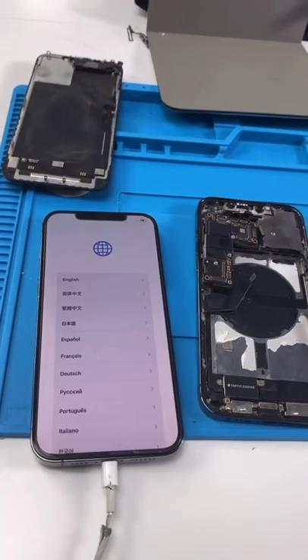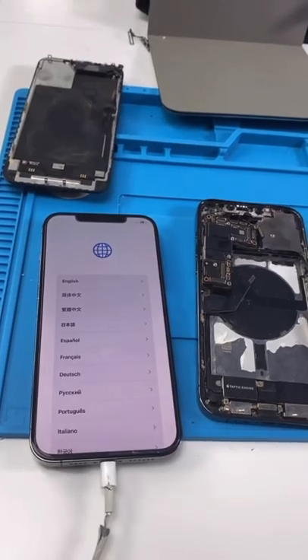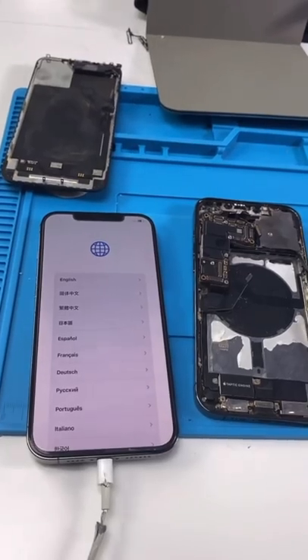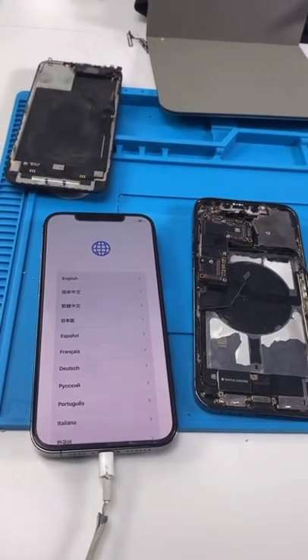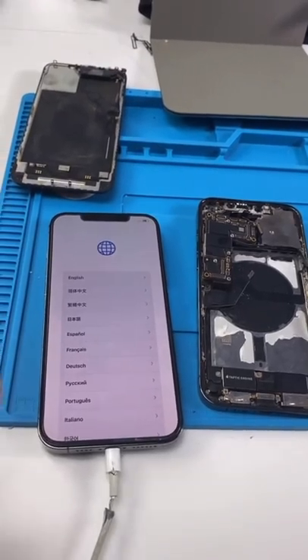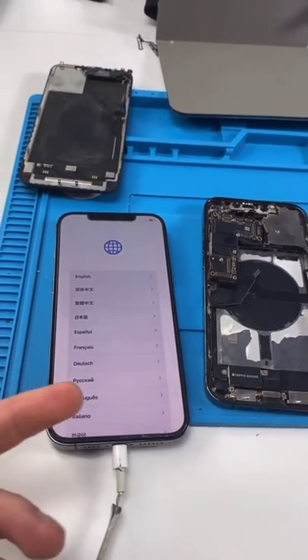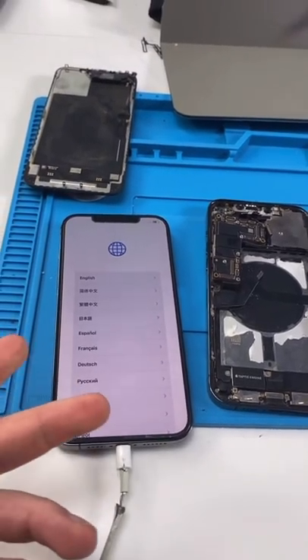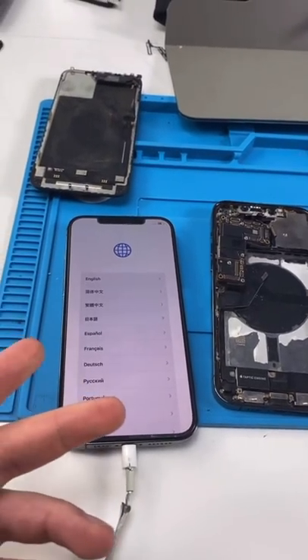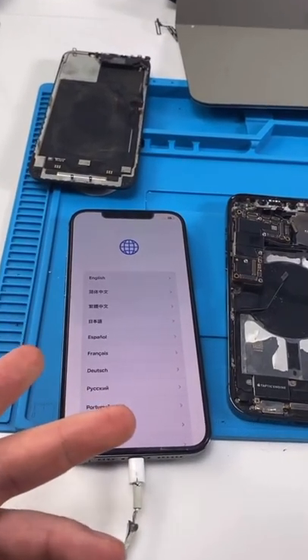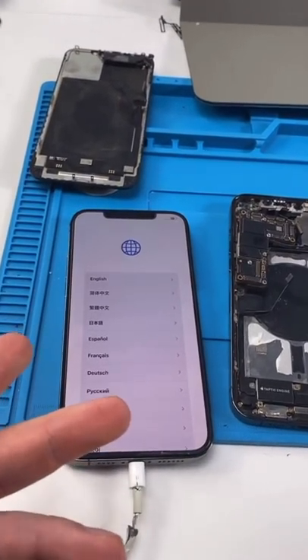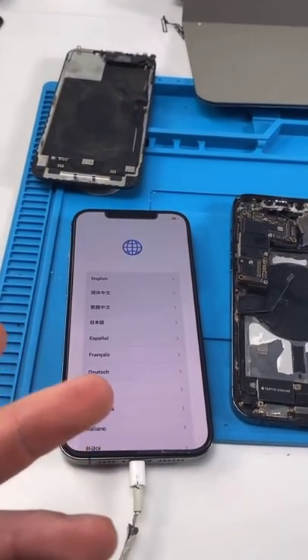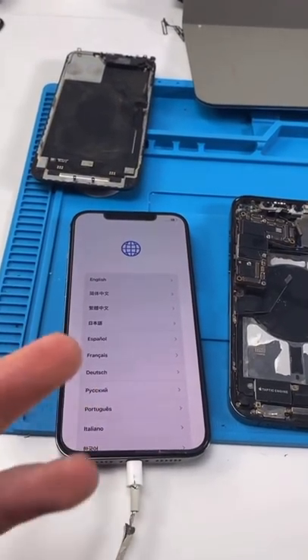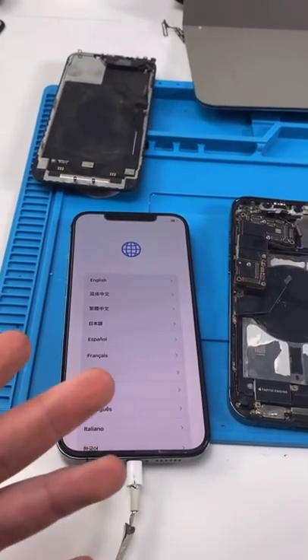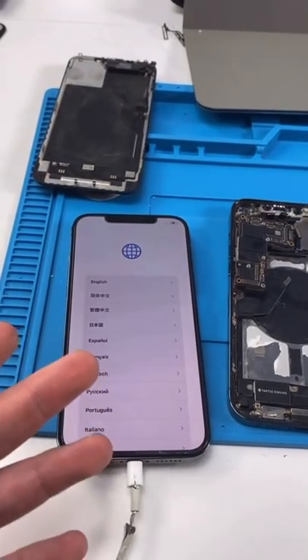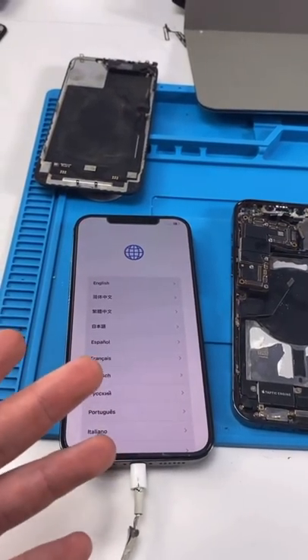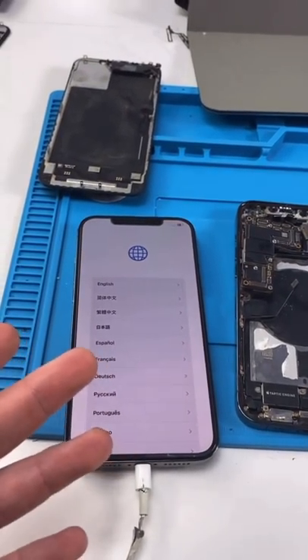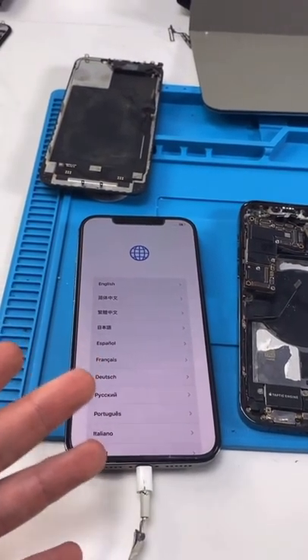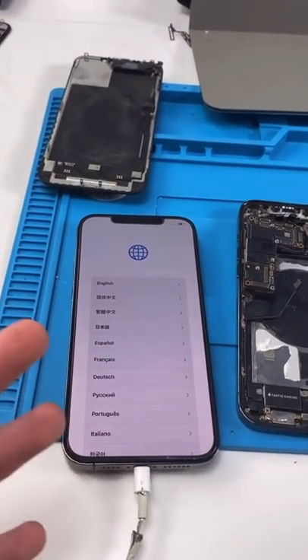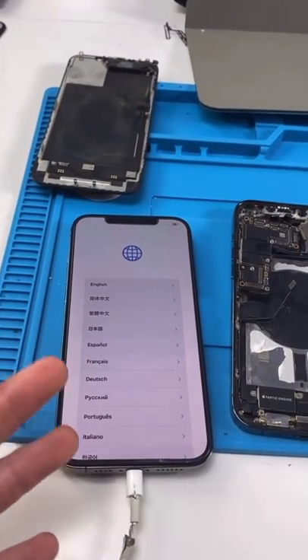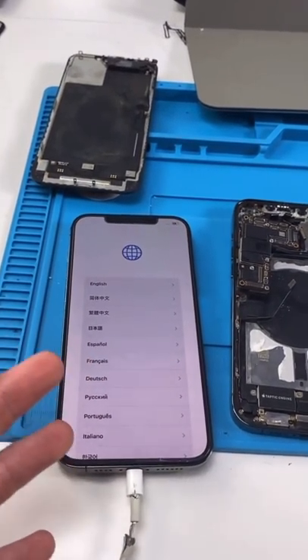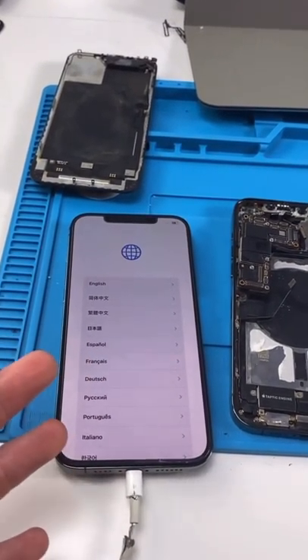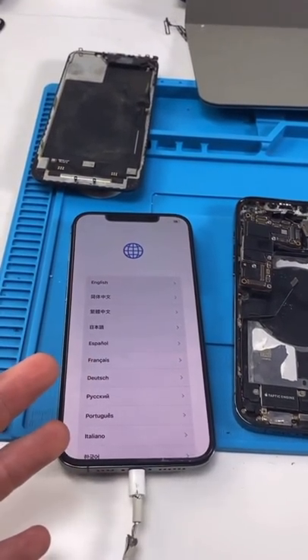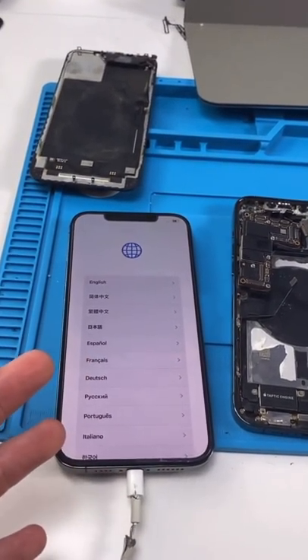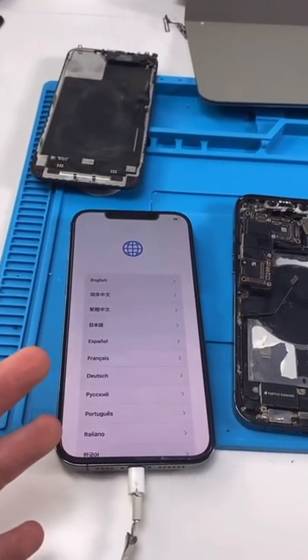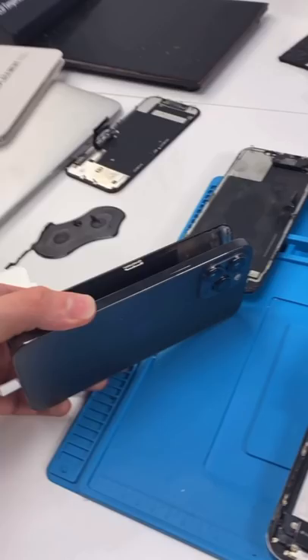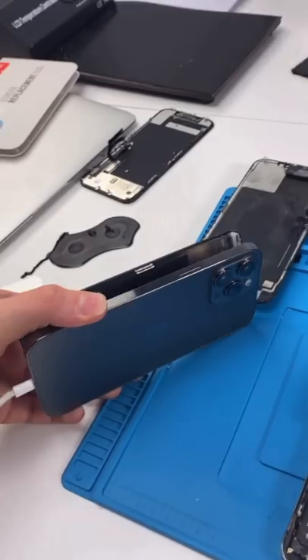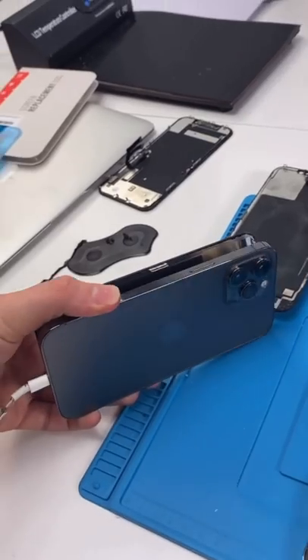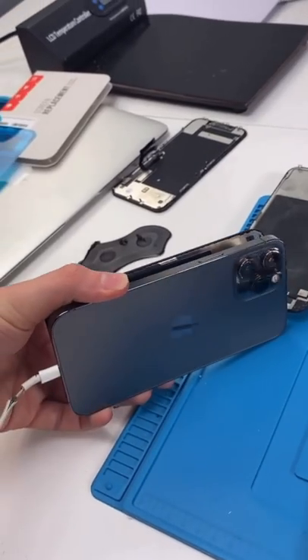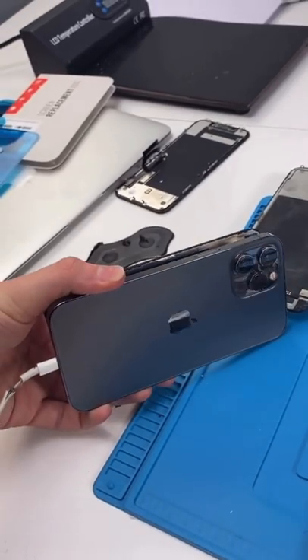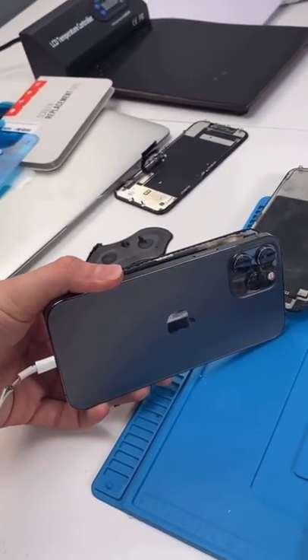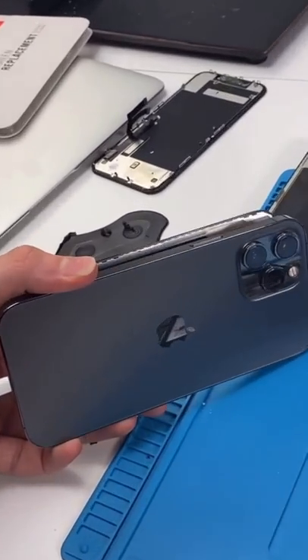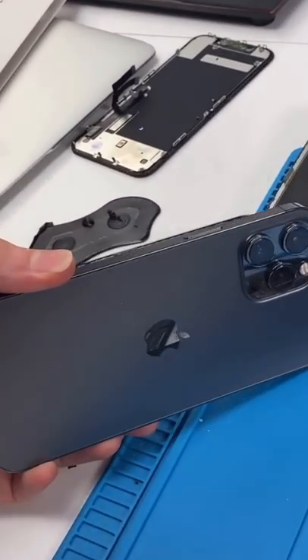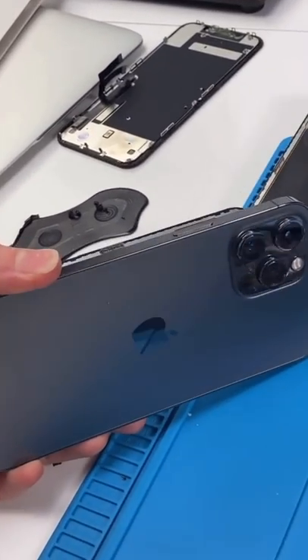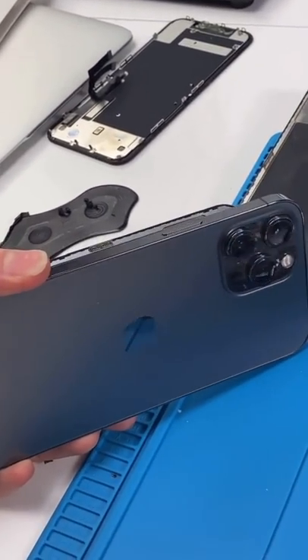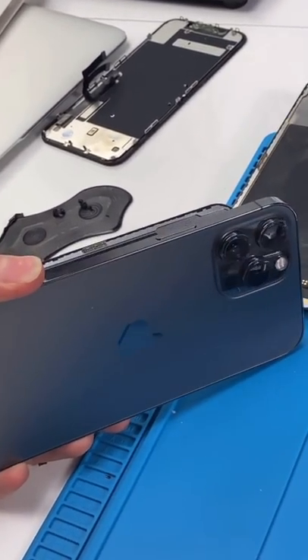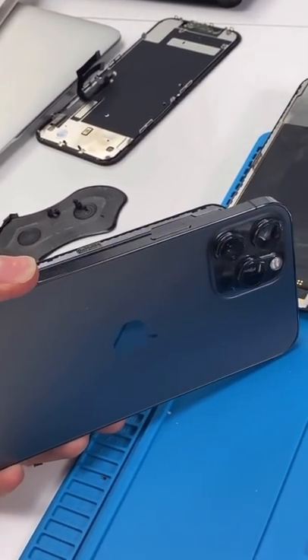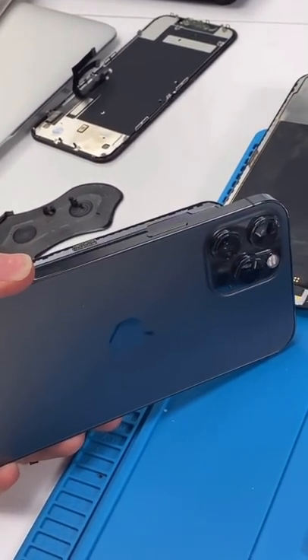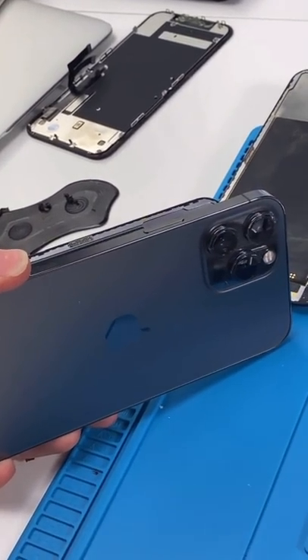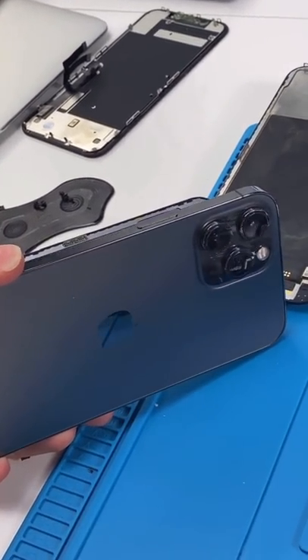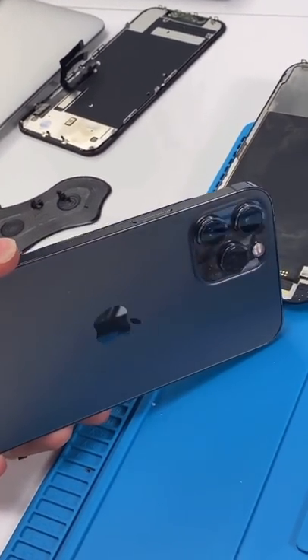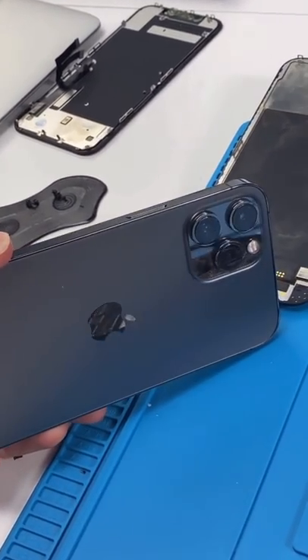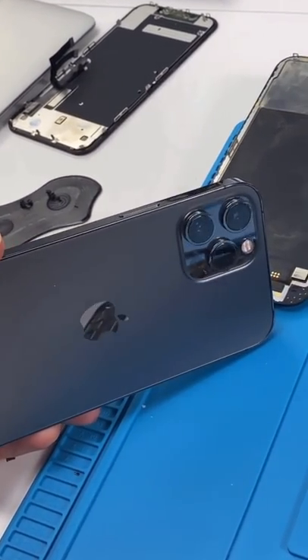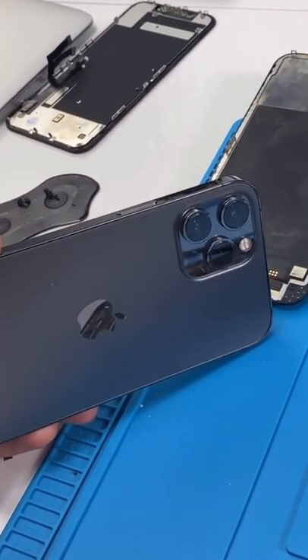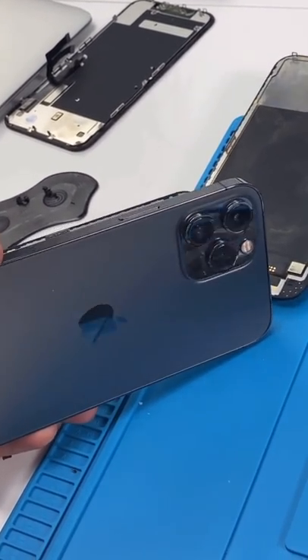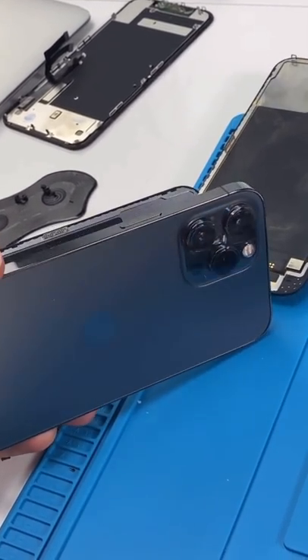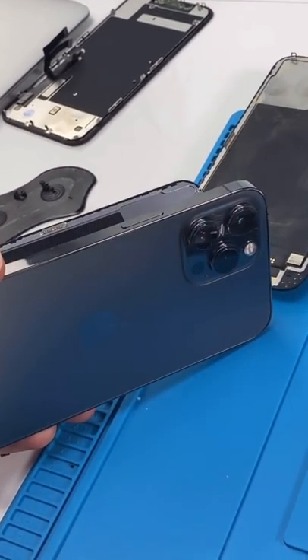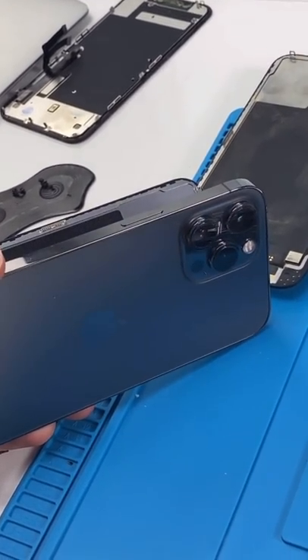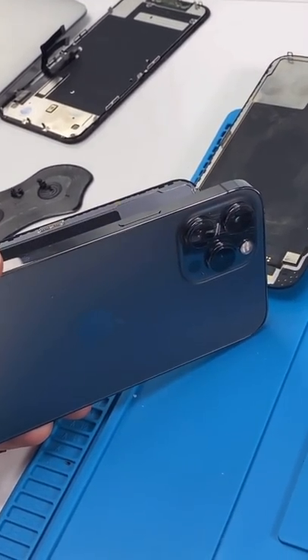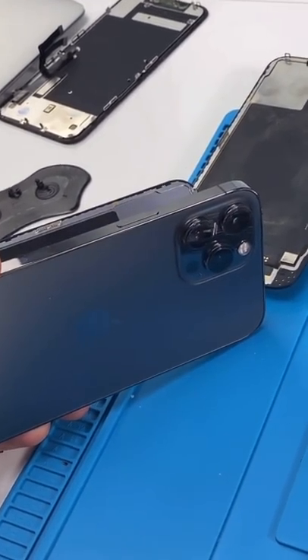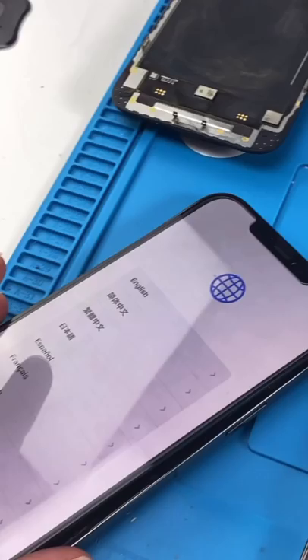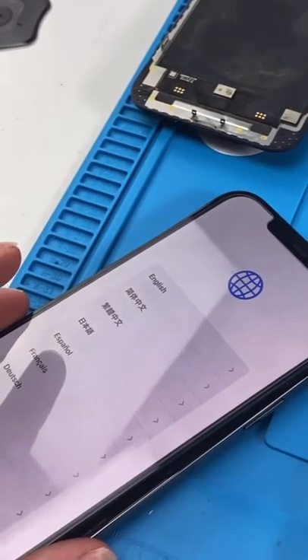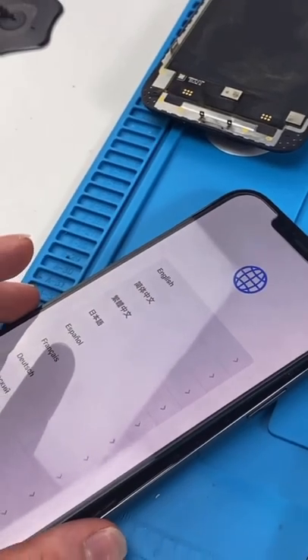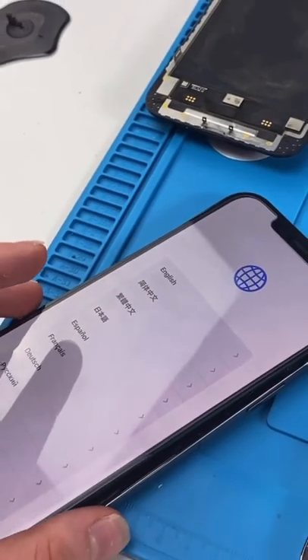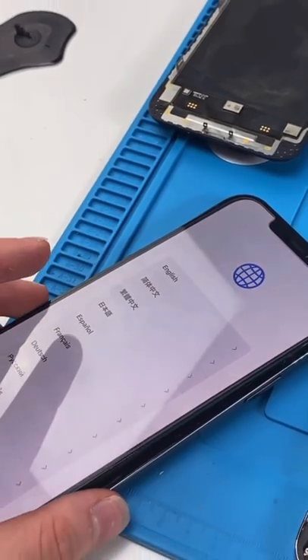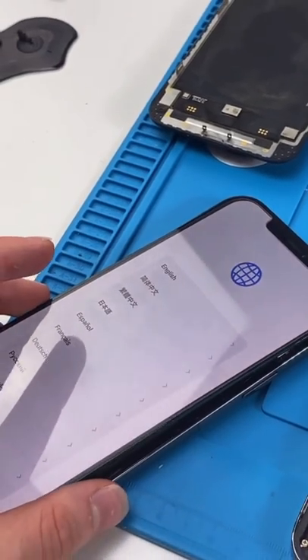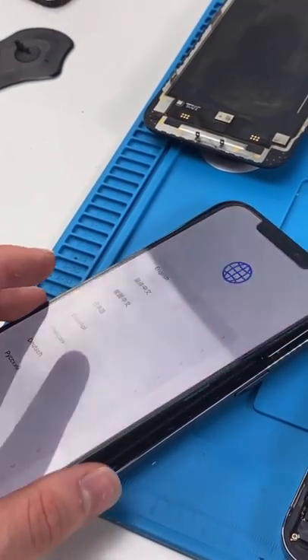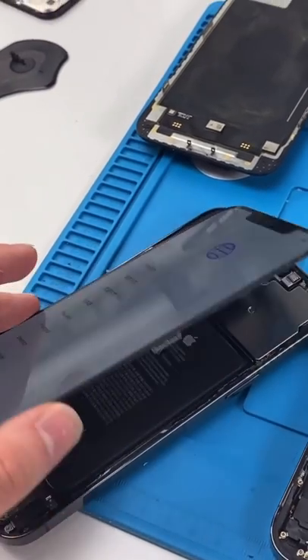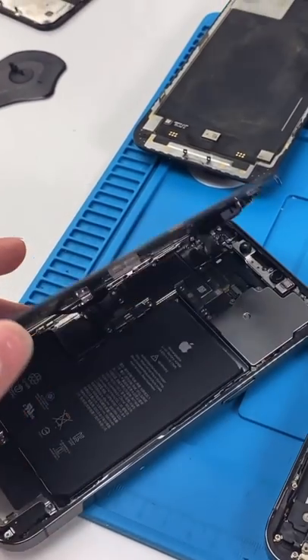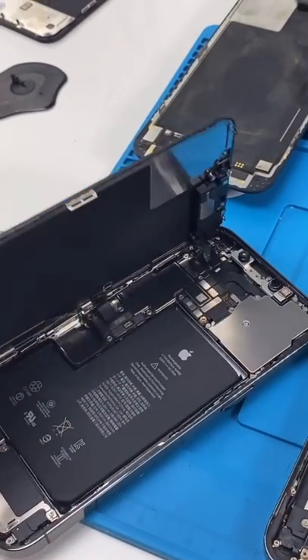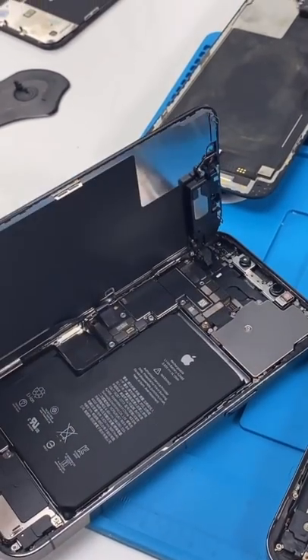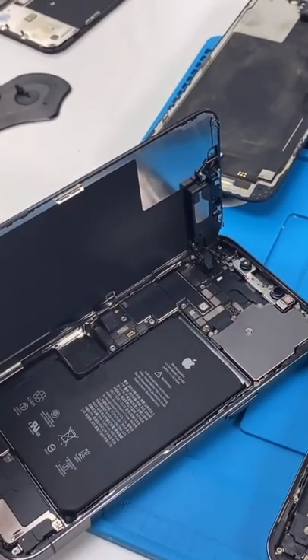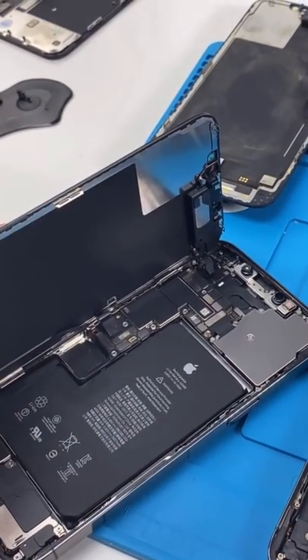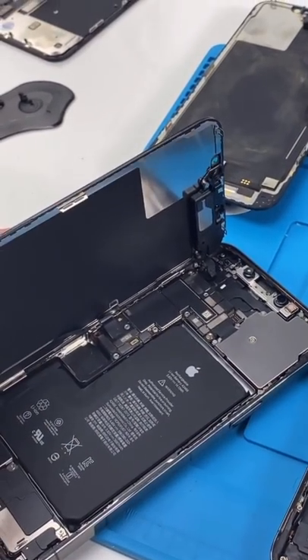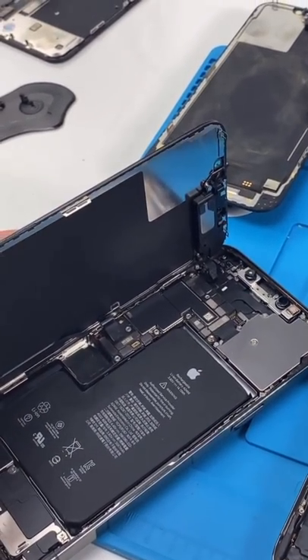This has to be one of the dumbest things Apple's ever done. So check this out — this is an iPhone 12 Pro Max, and it's working. Everything's okay.